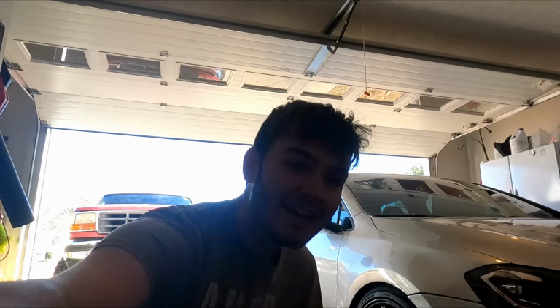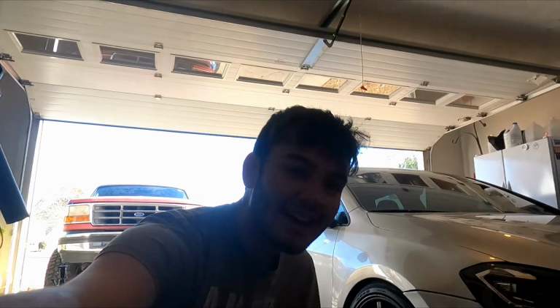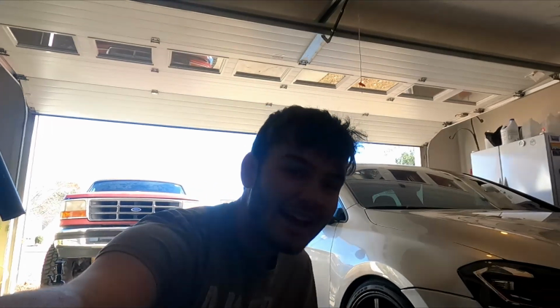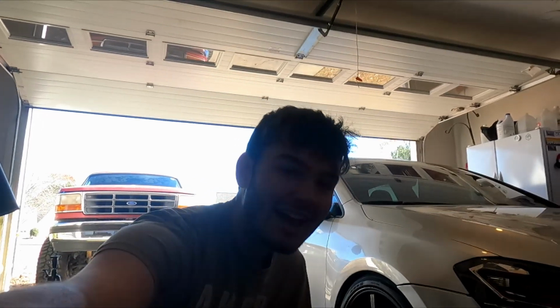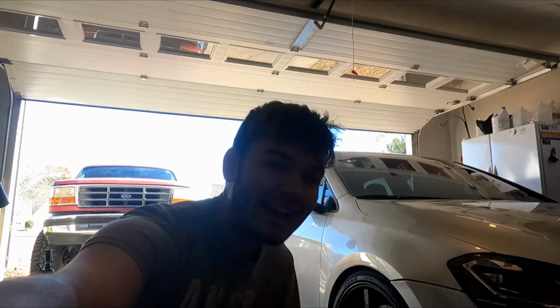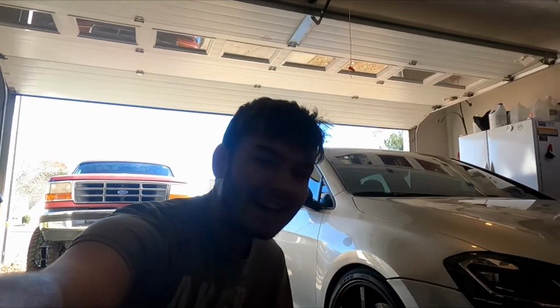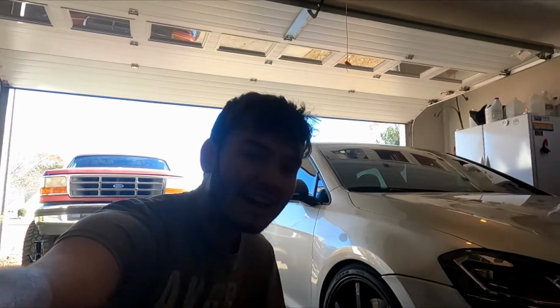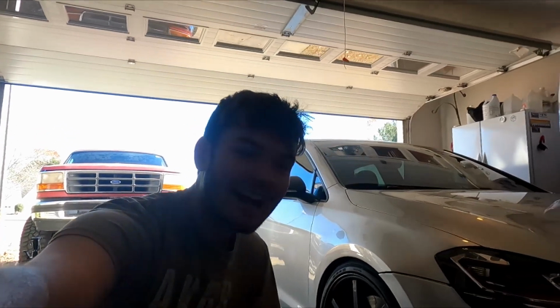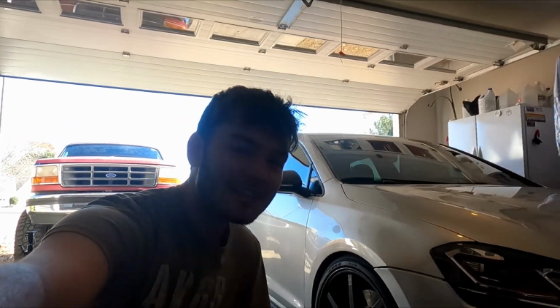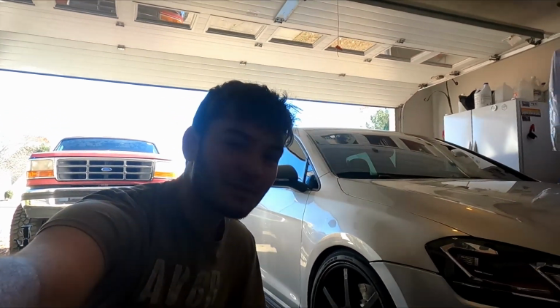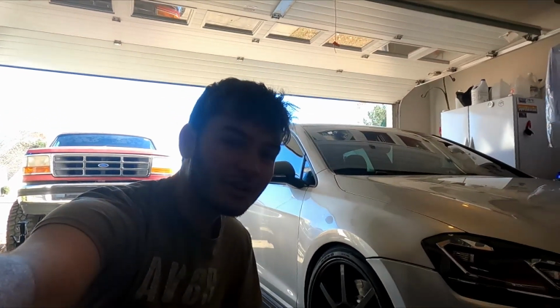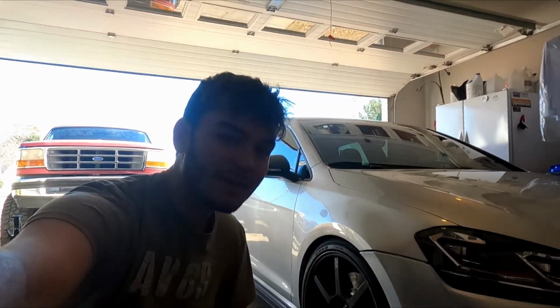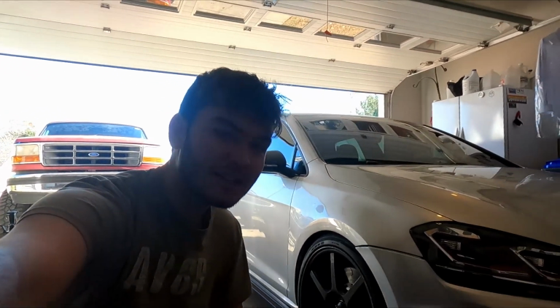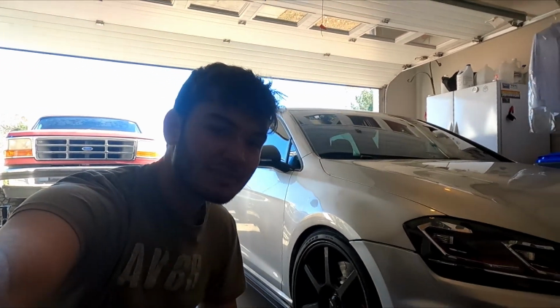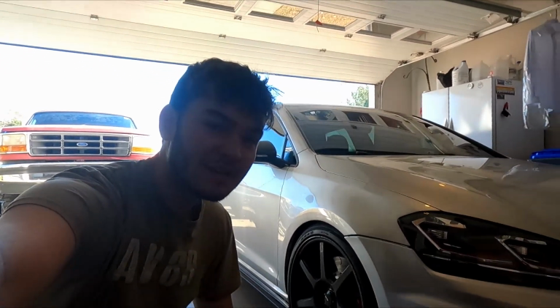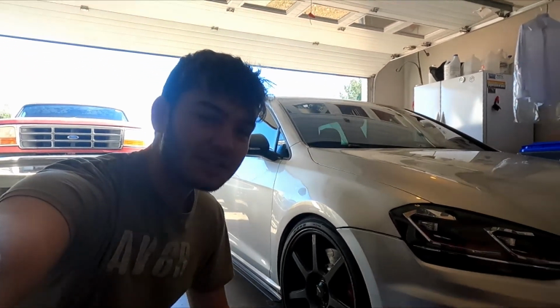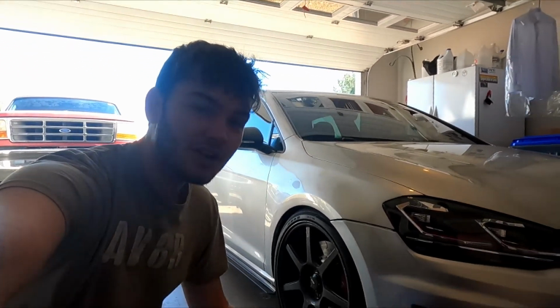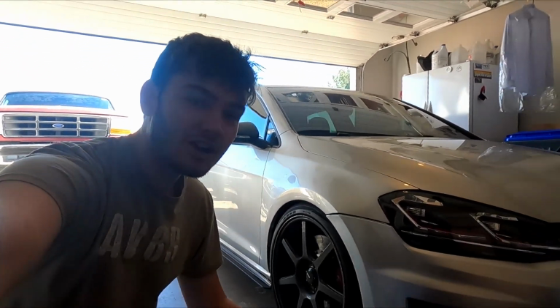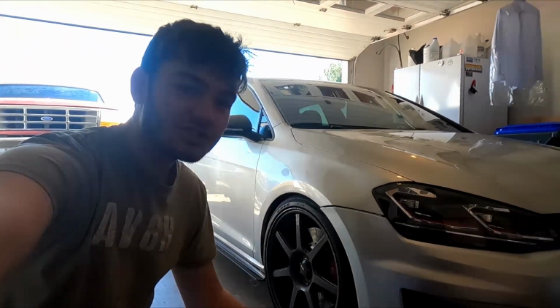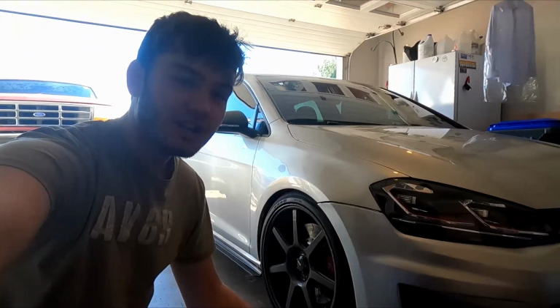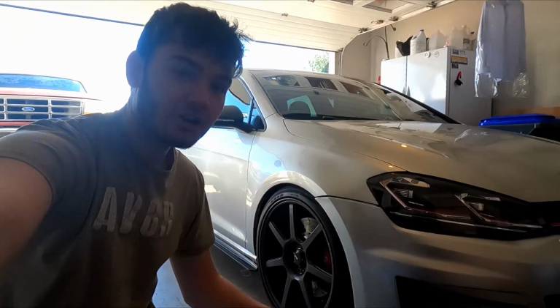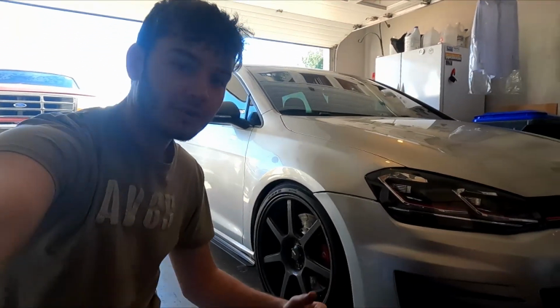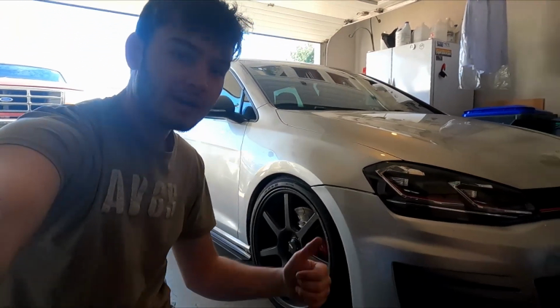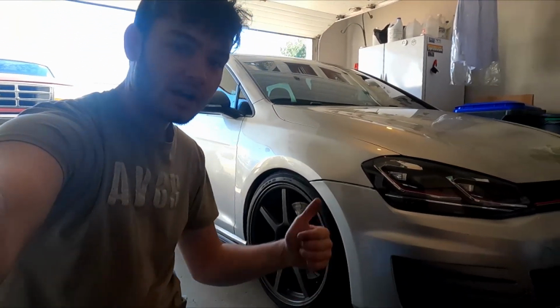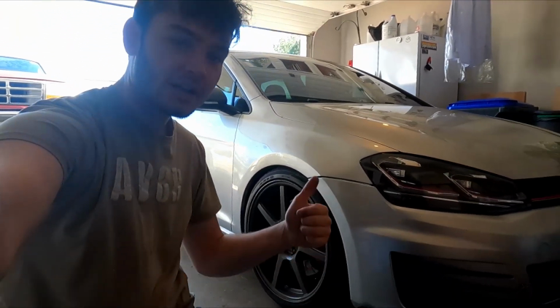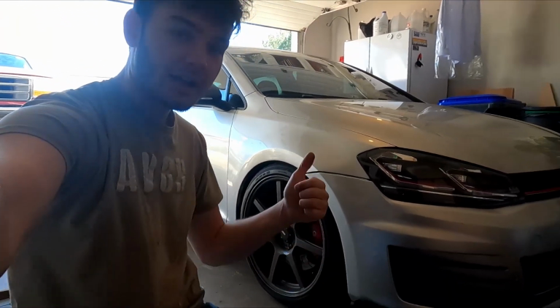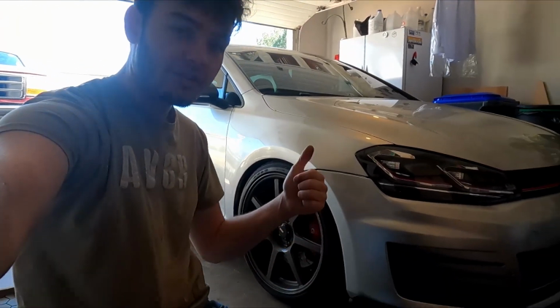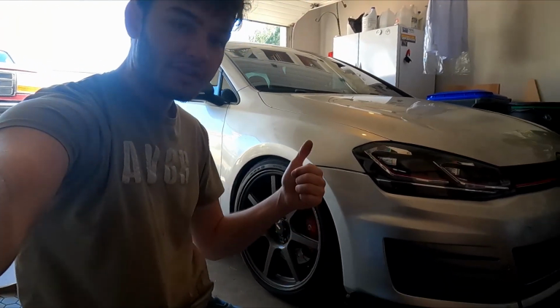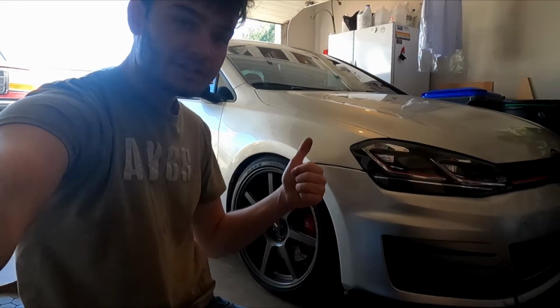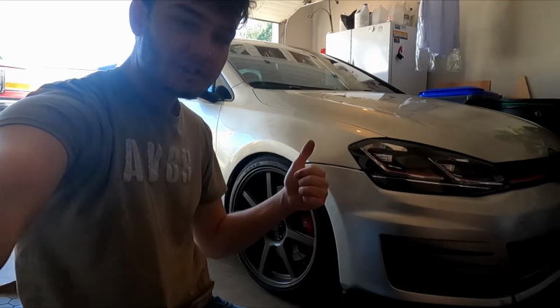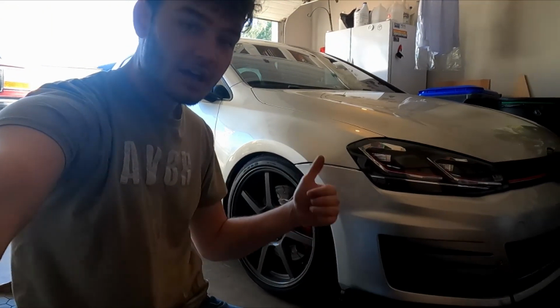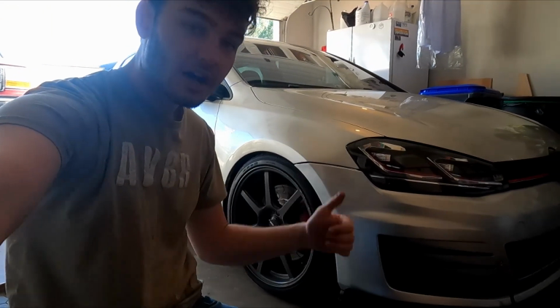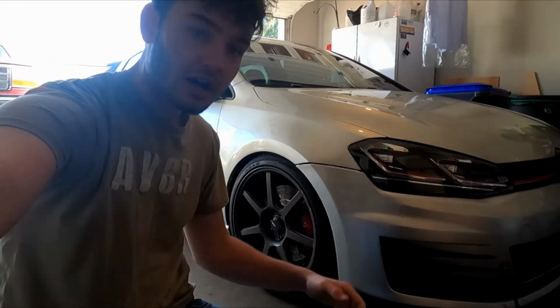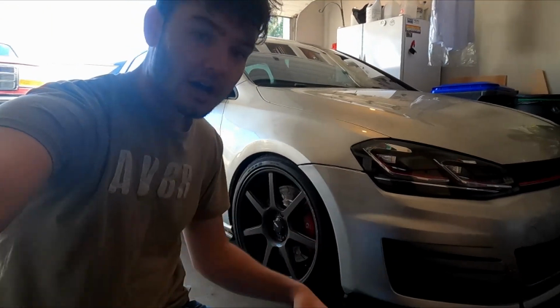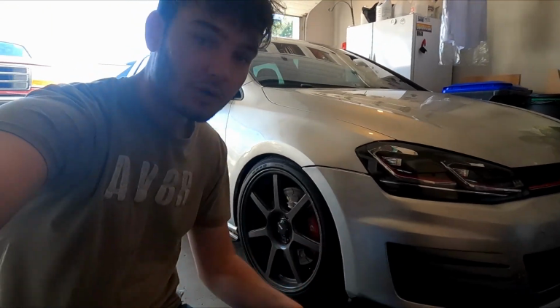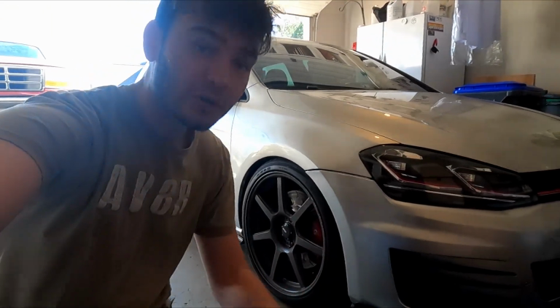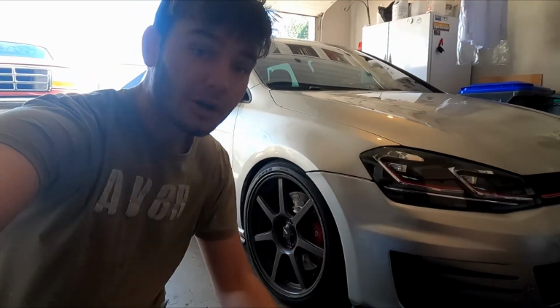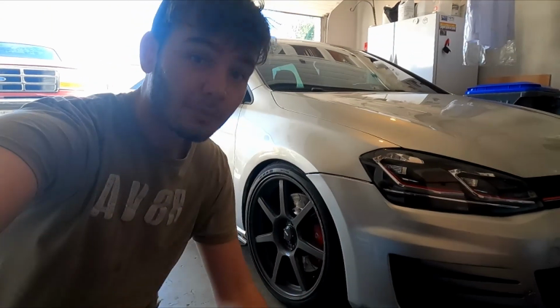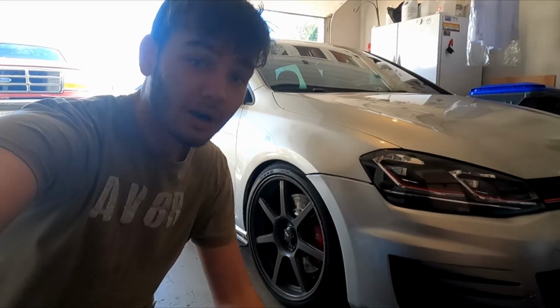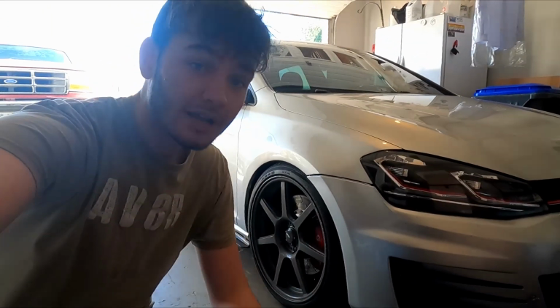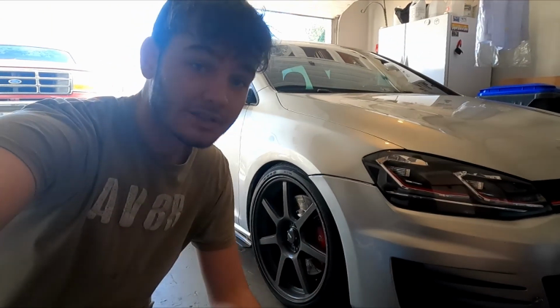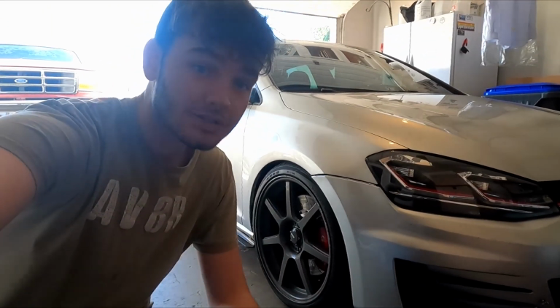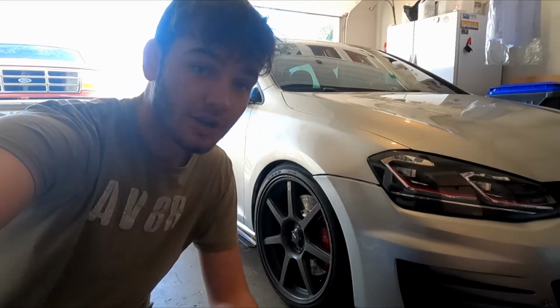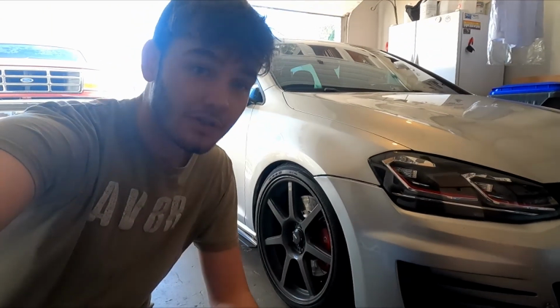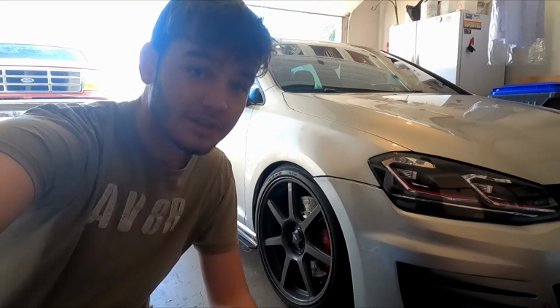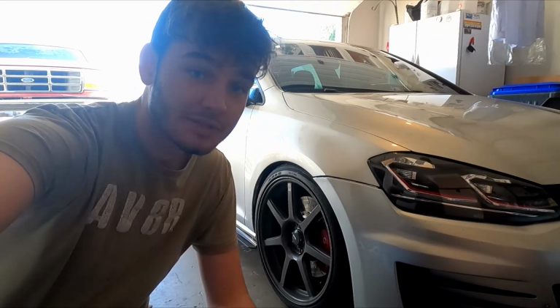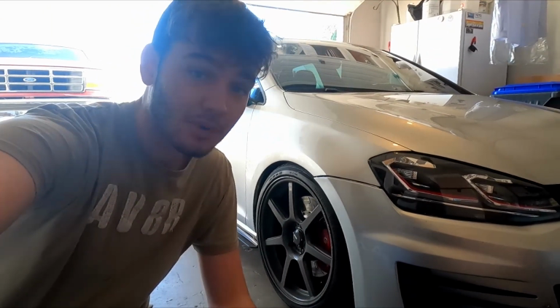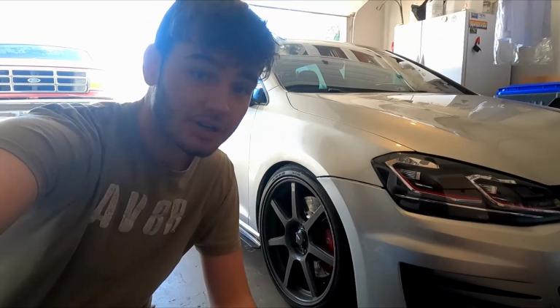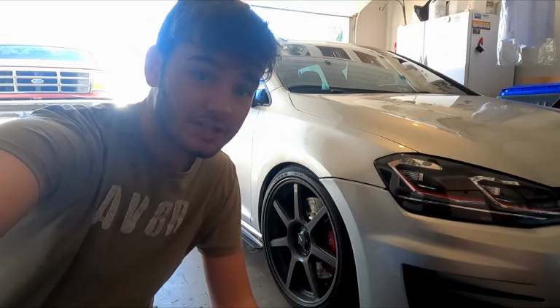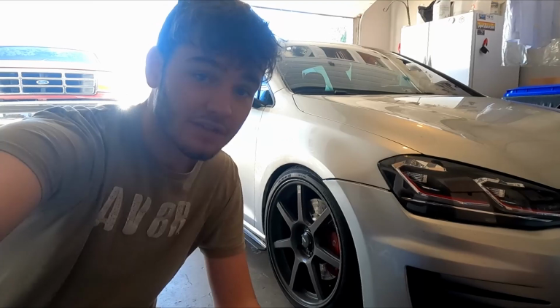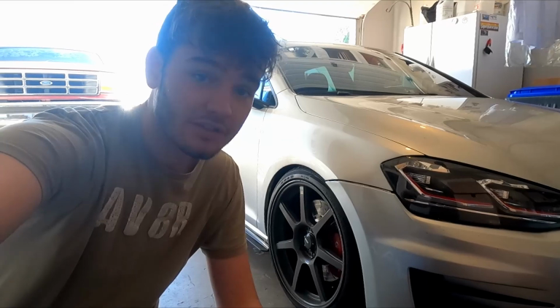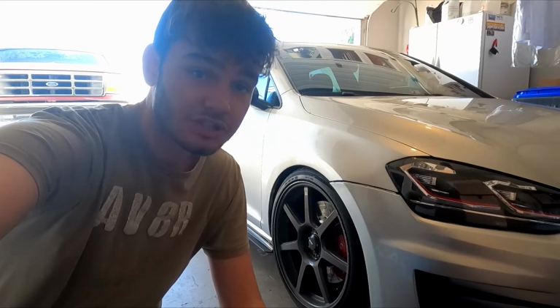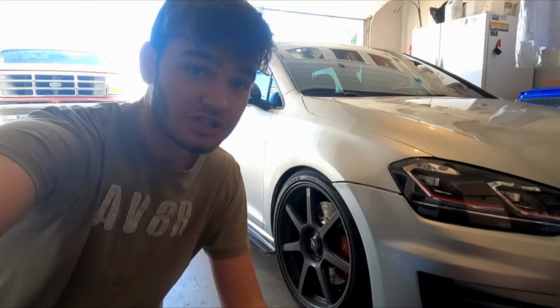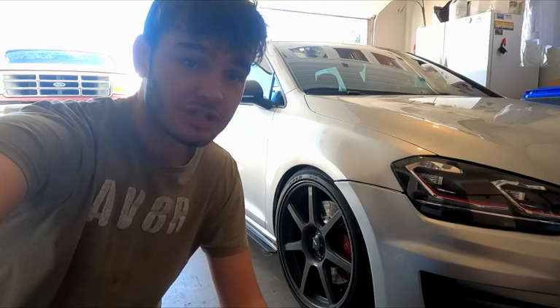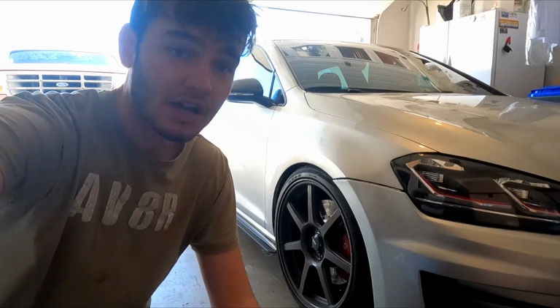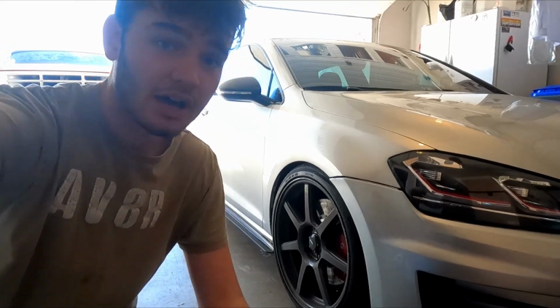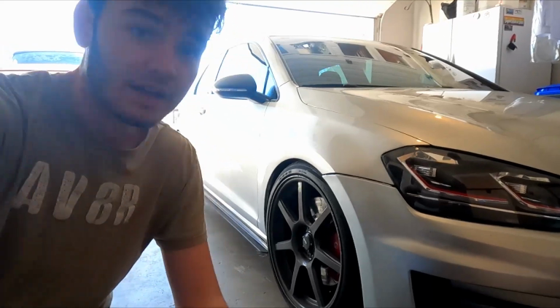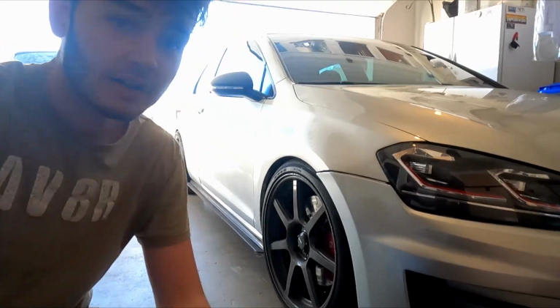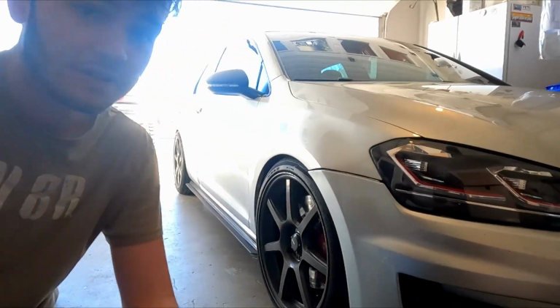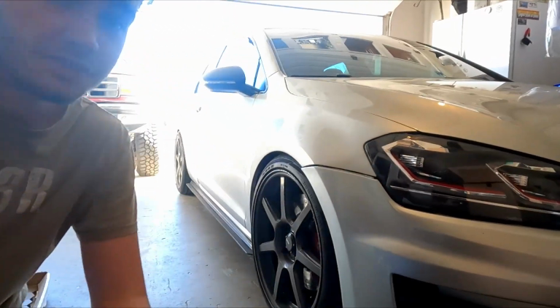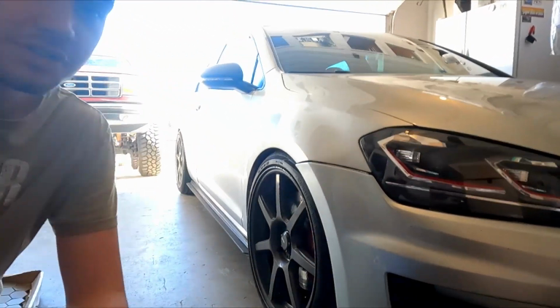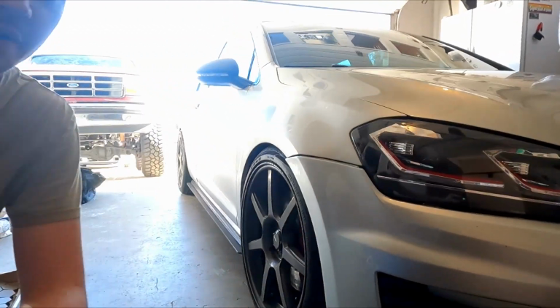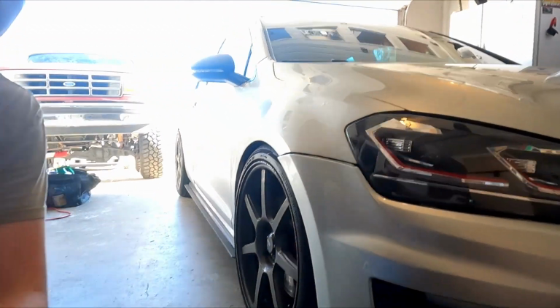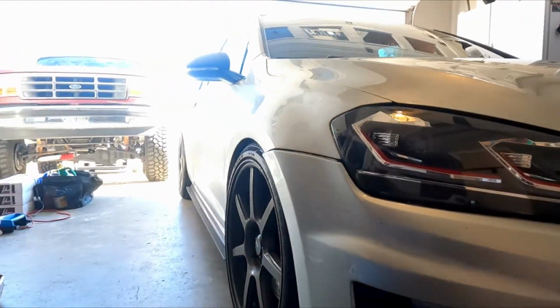Hey guys, welcome back to Pinky's Garage. Today we're going to be knocking out the rear brakes on this Mark 7 GTI. Let's do it.